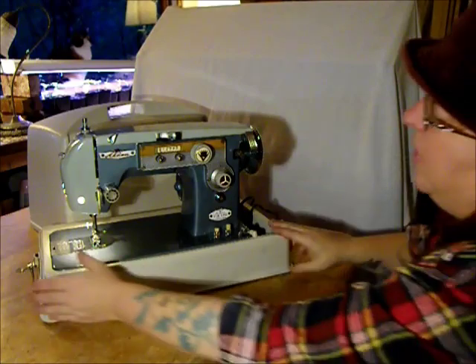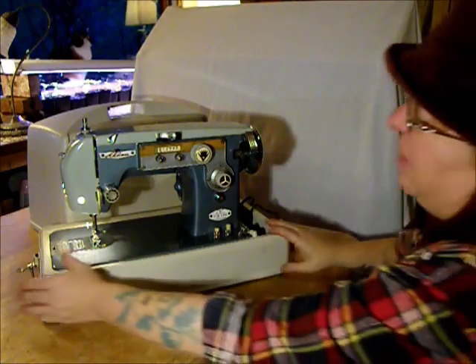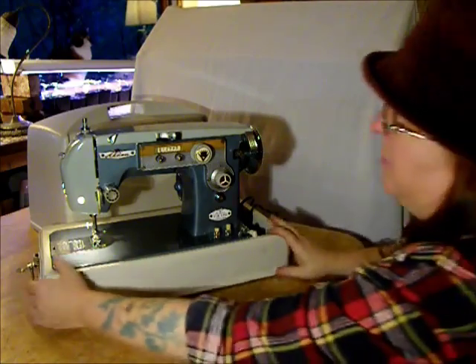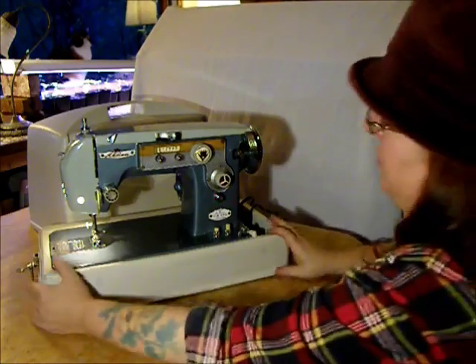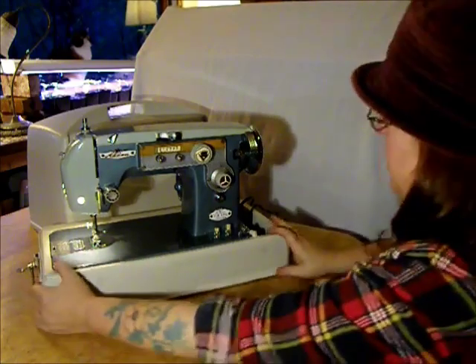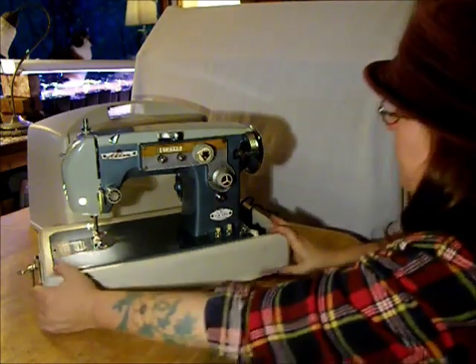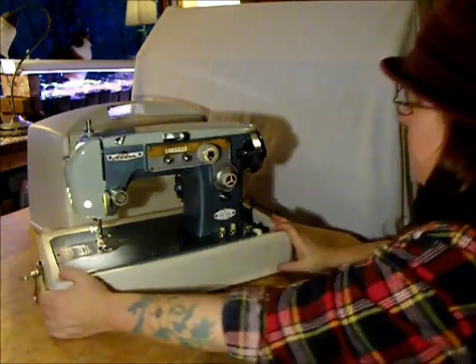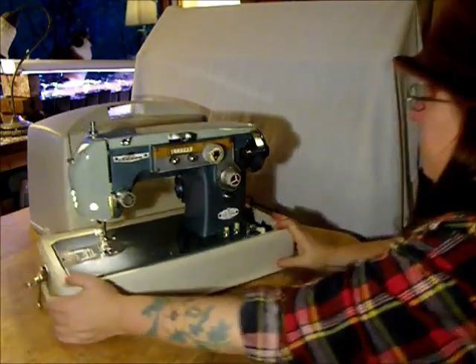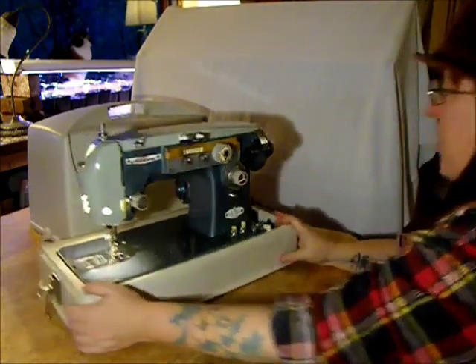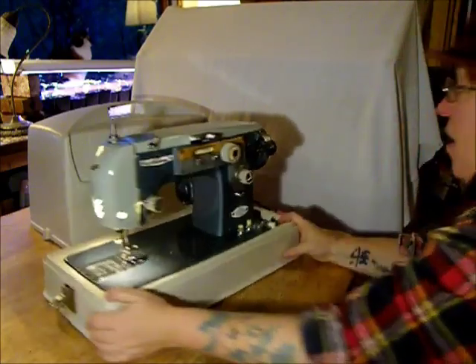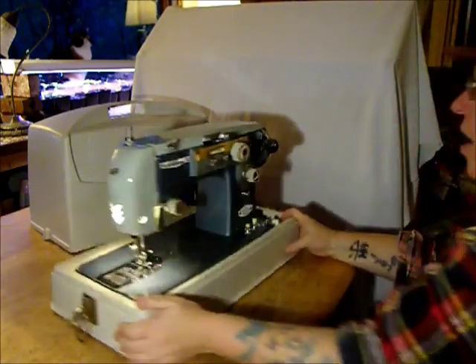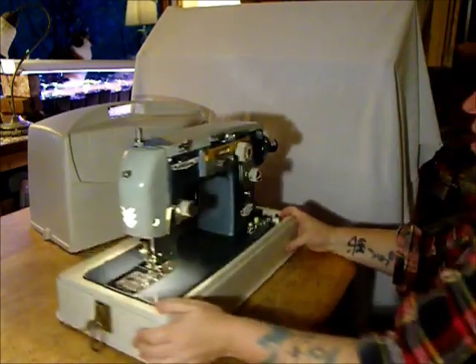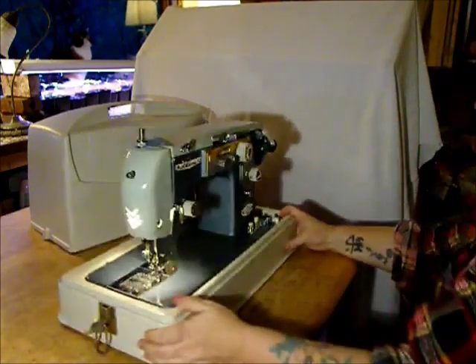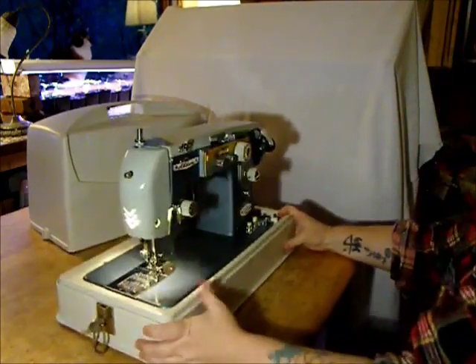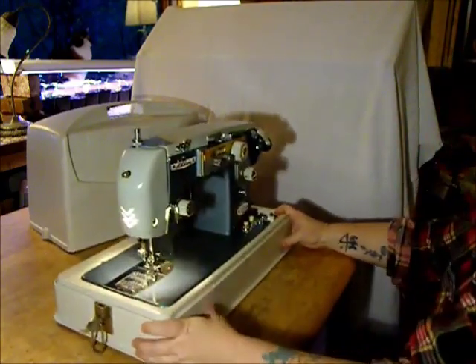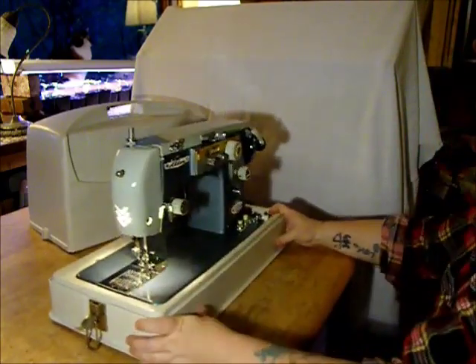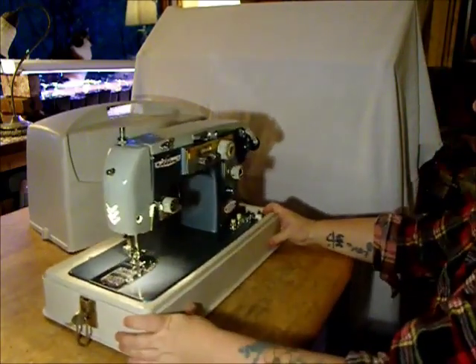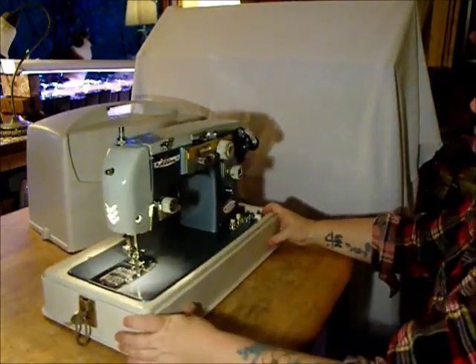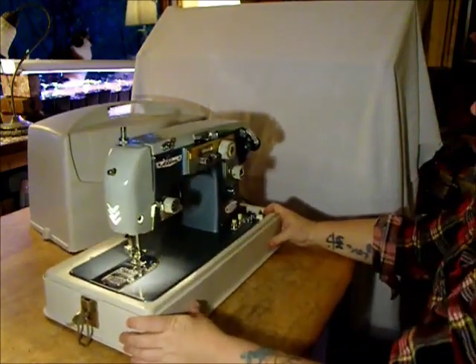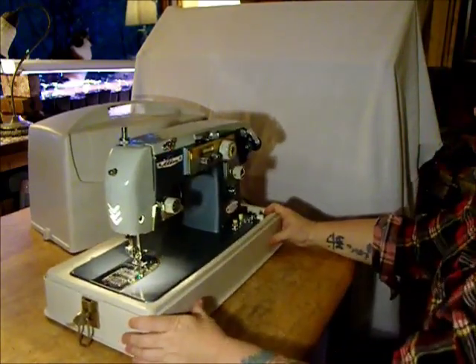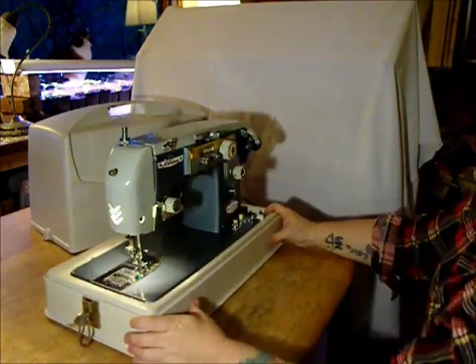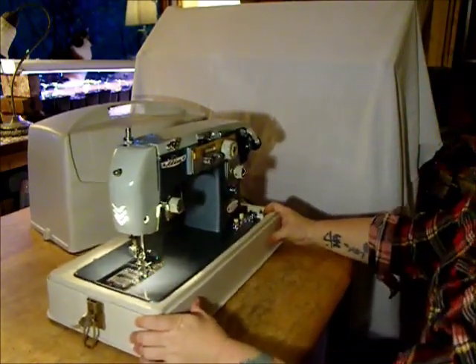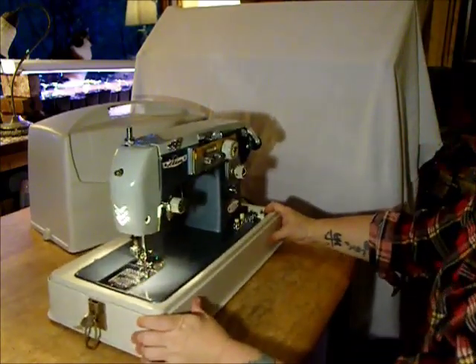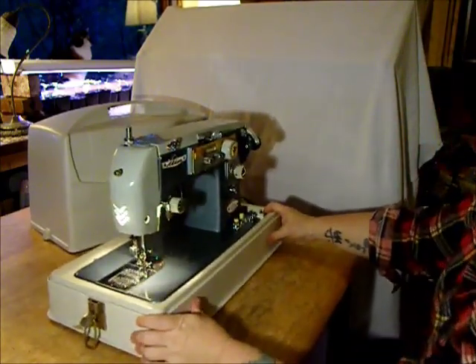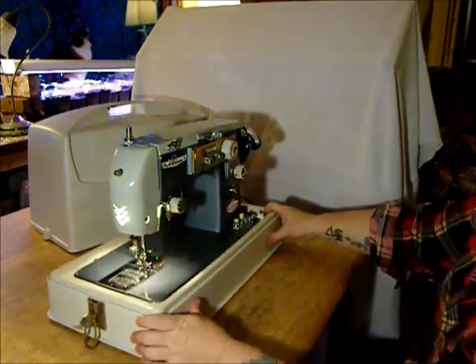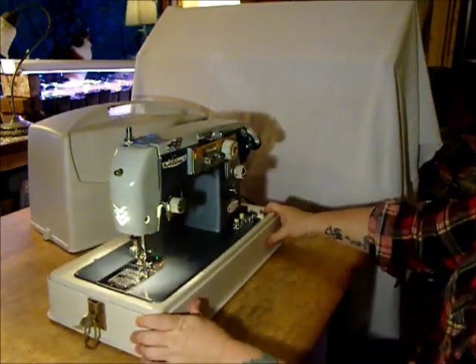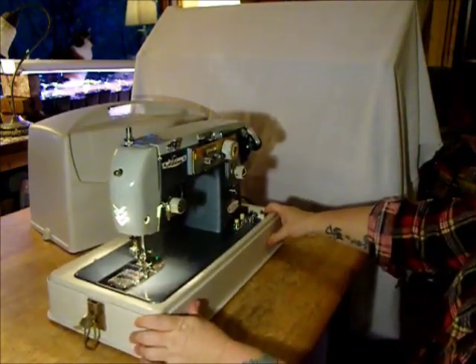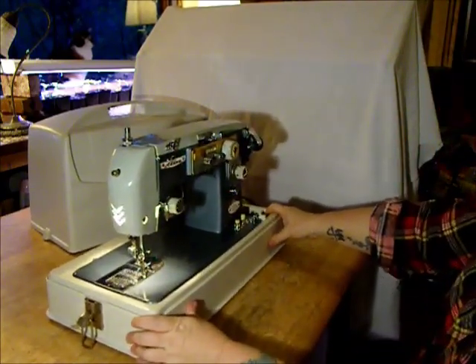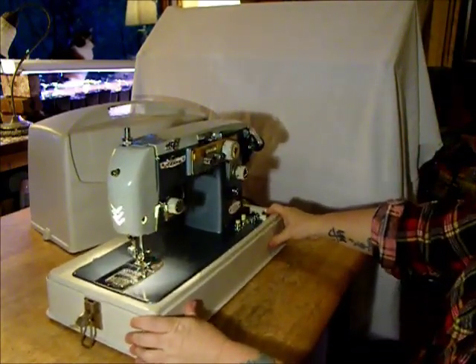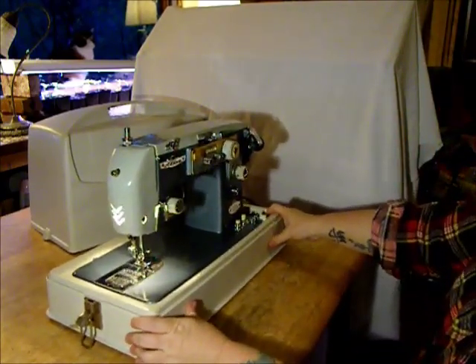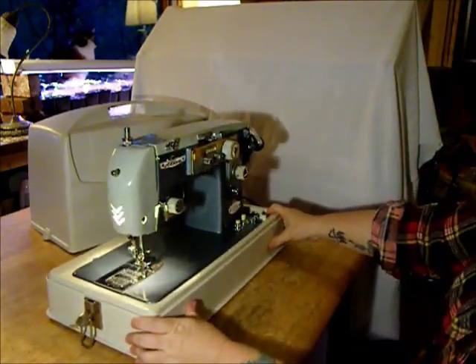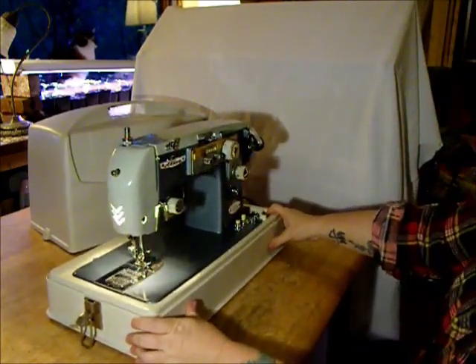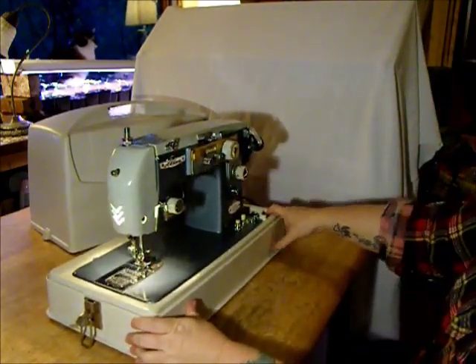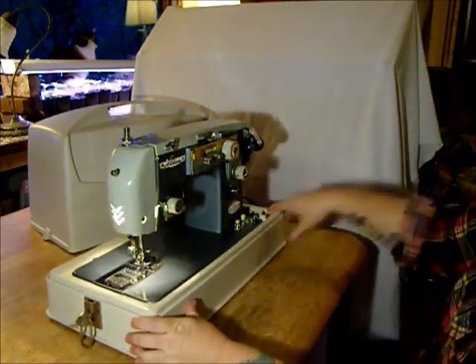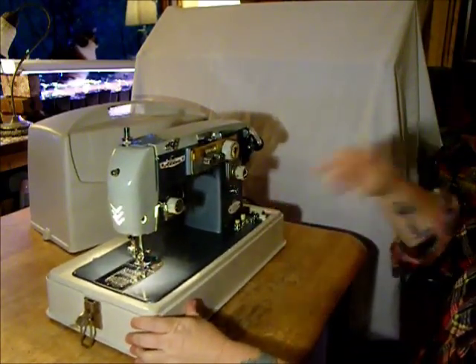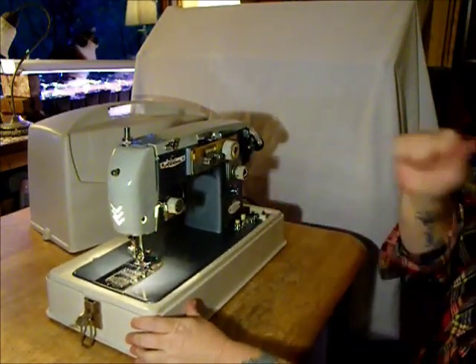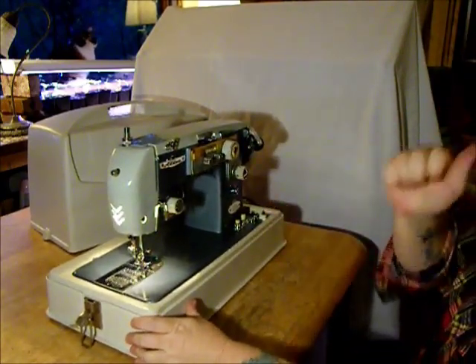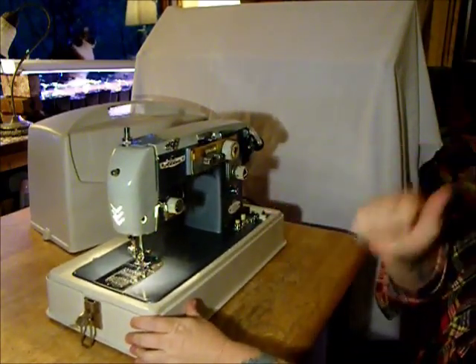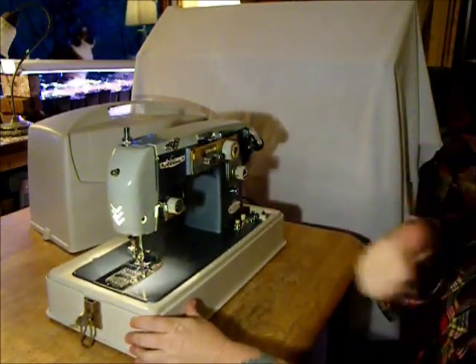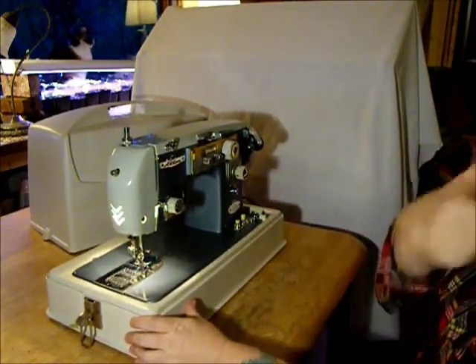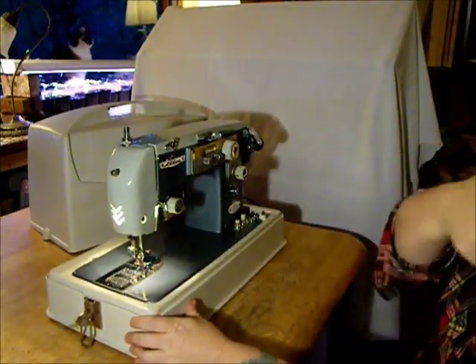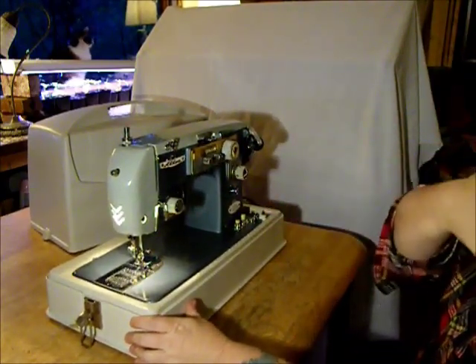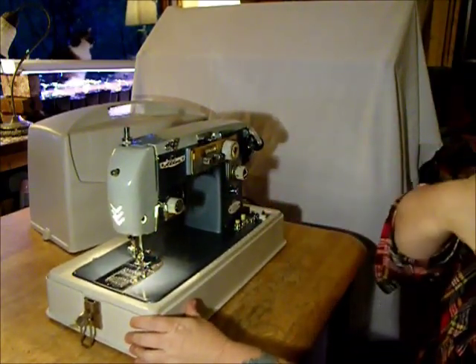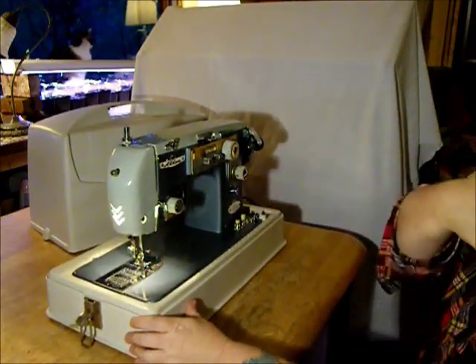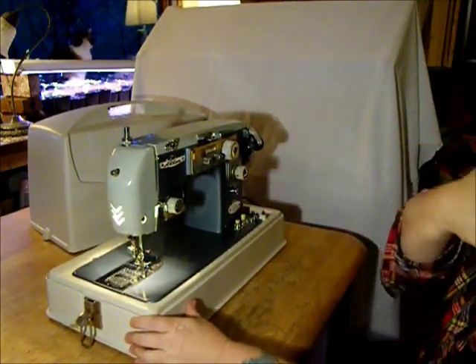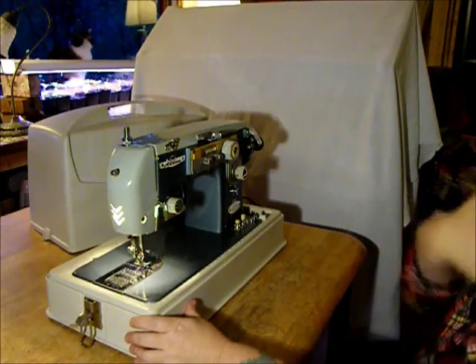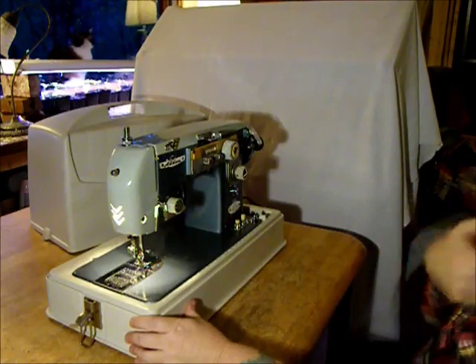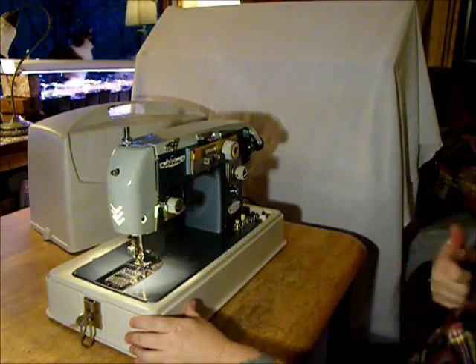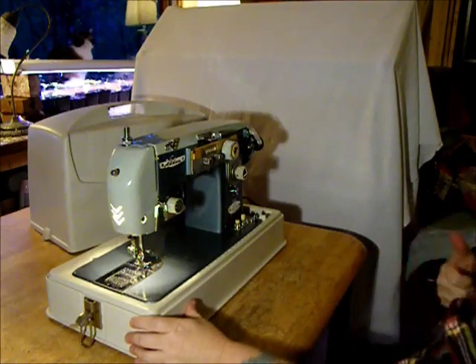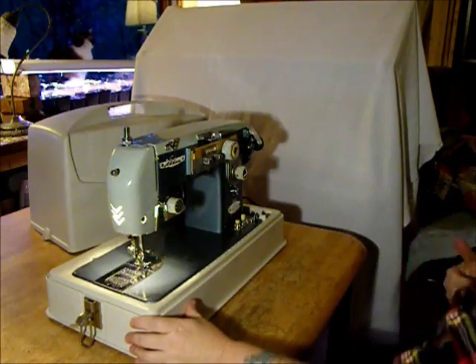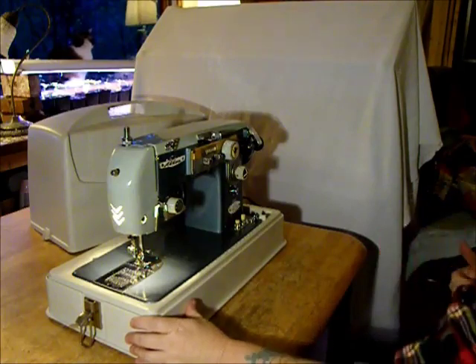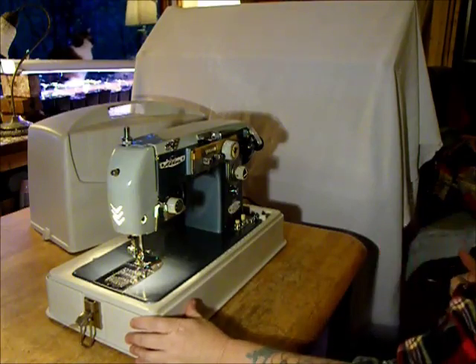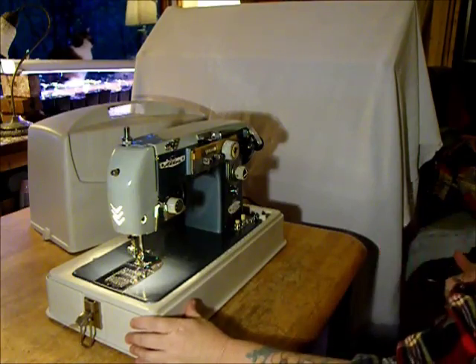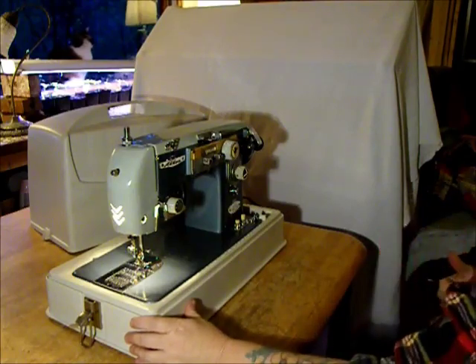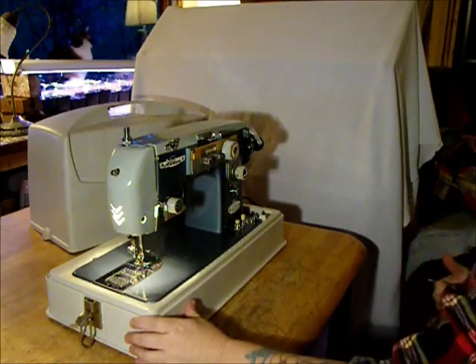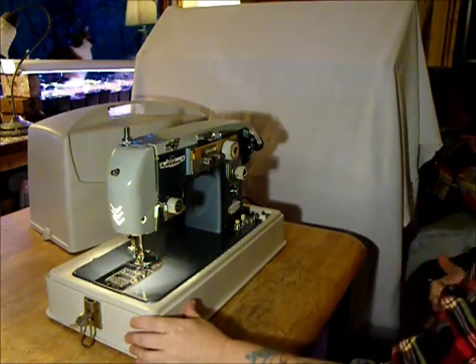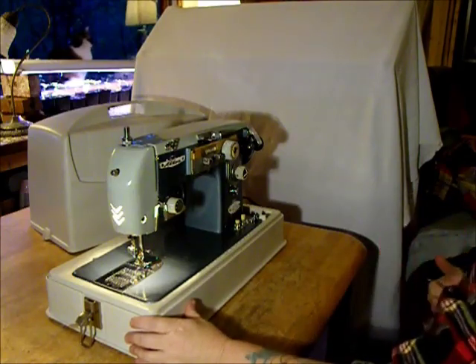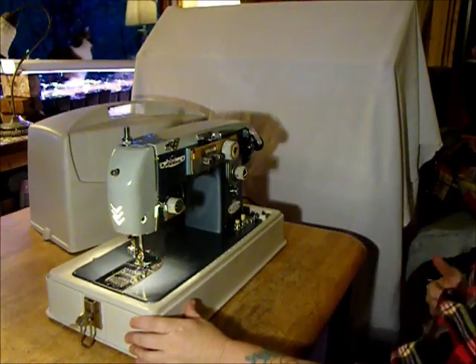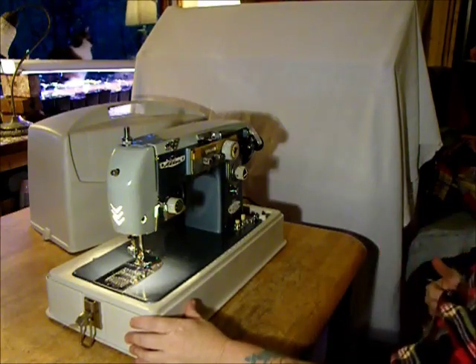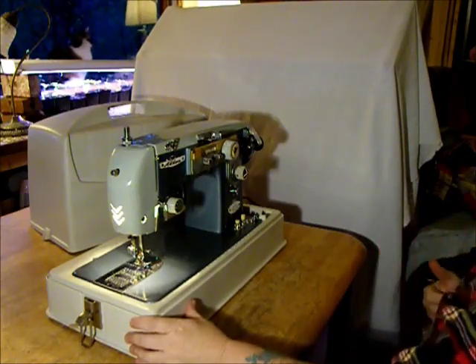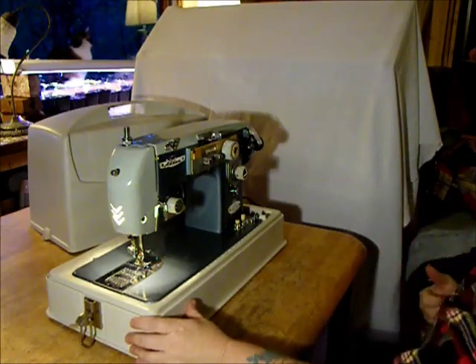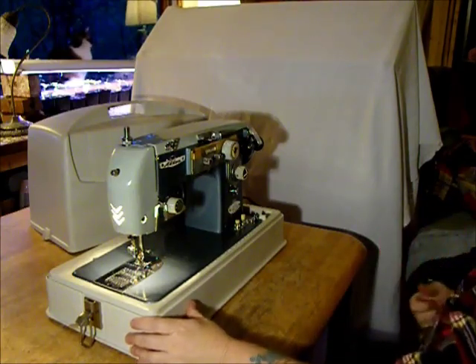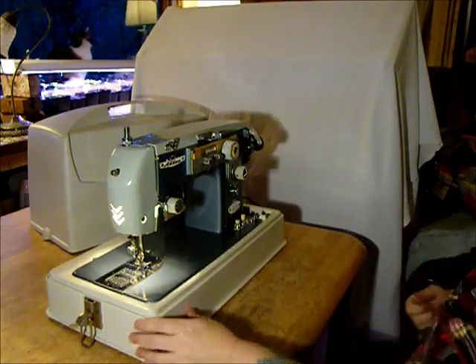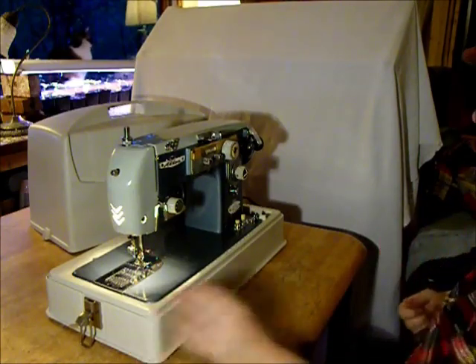There's a bobbin winder here. Not only does it look cool, it sews well. Let's show you how that works.